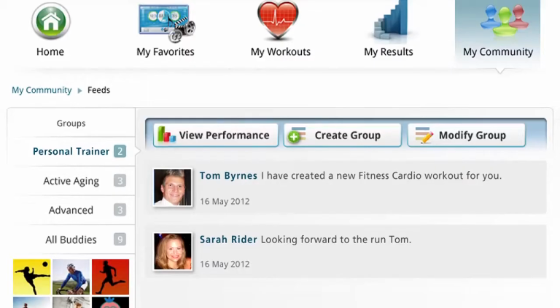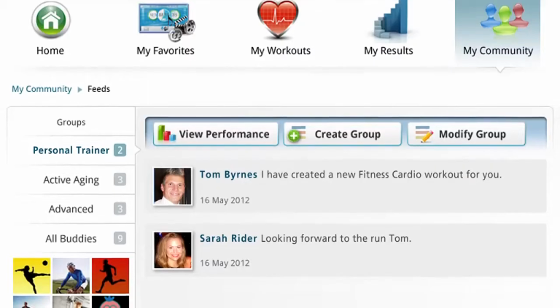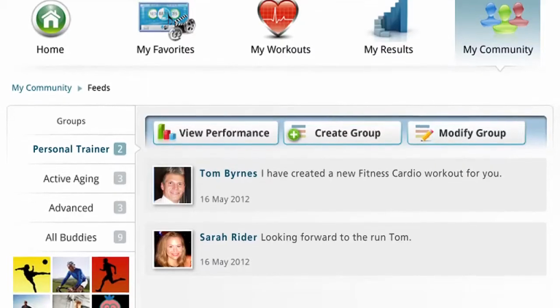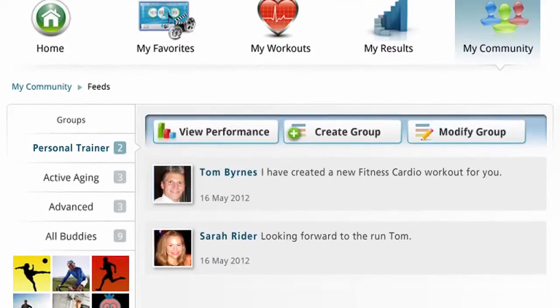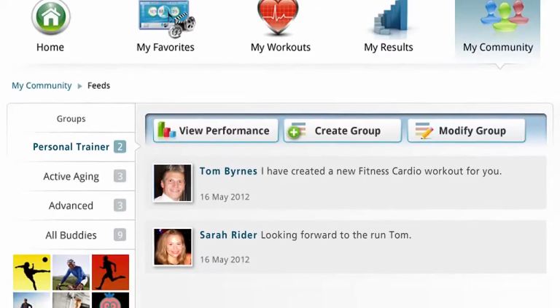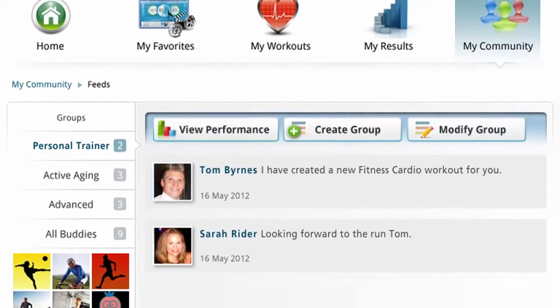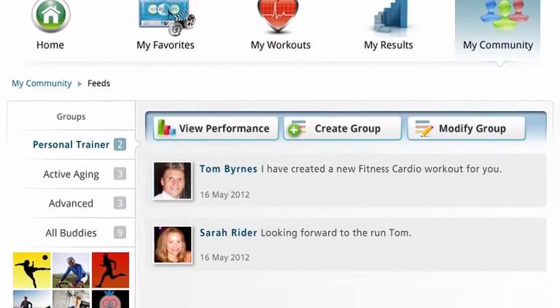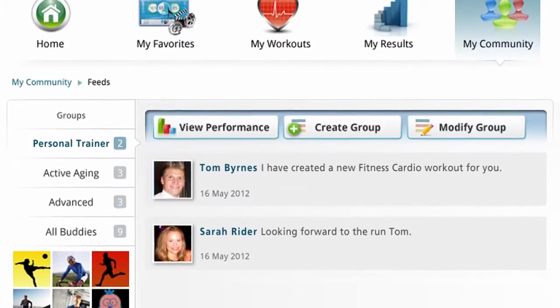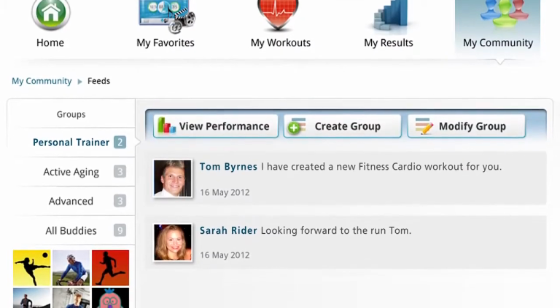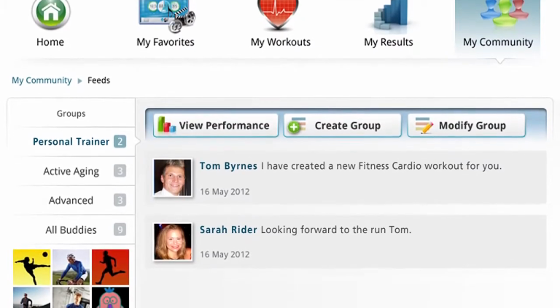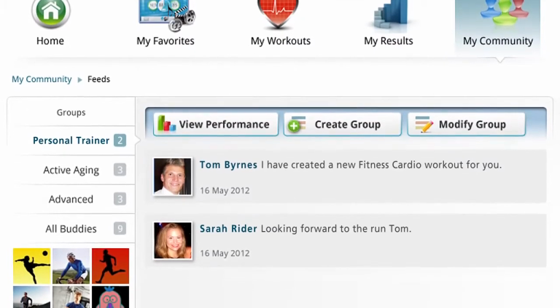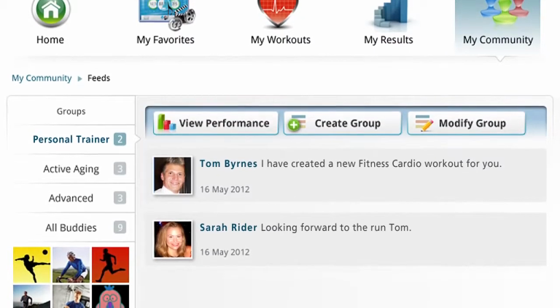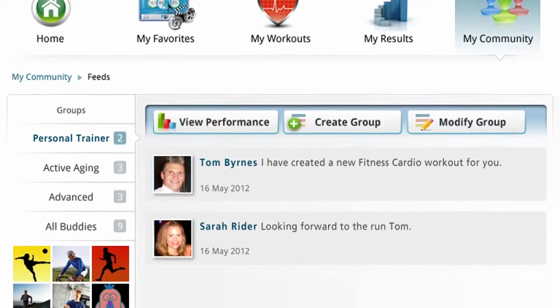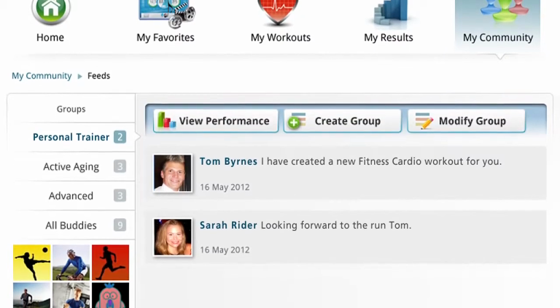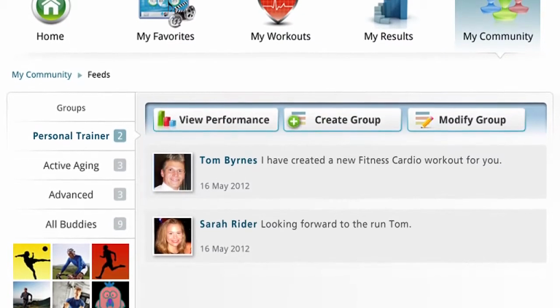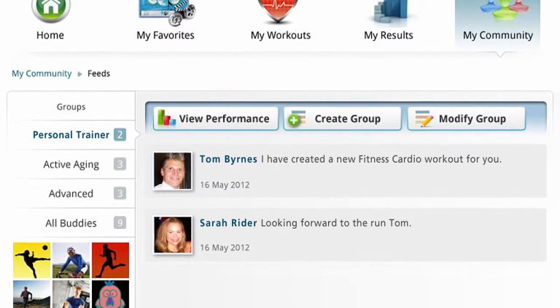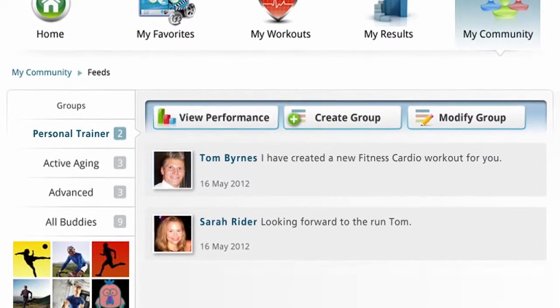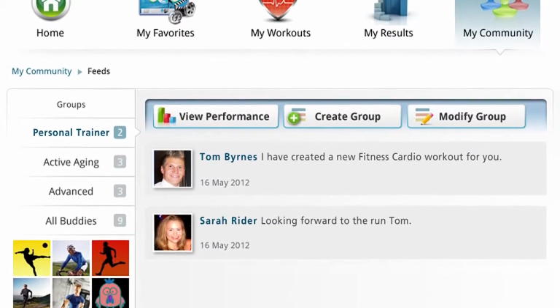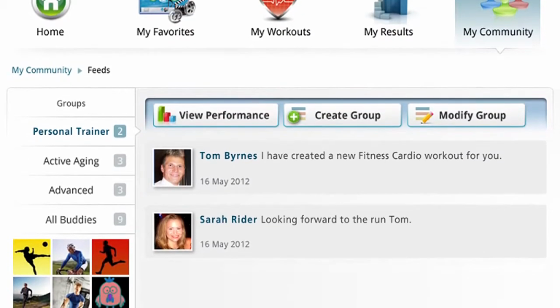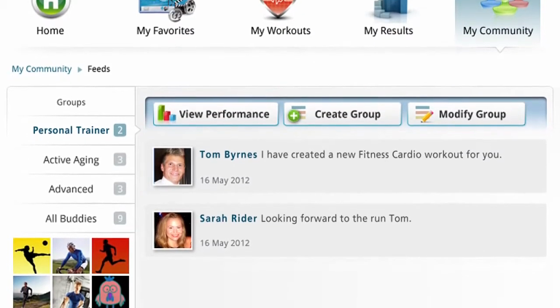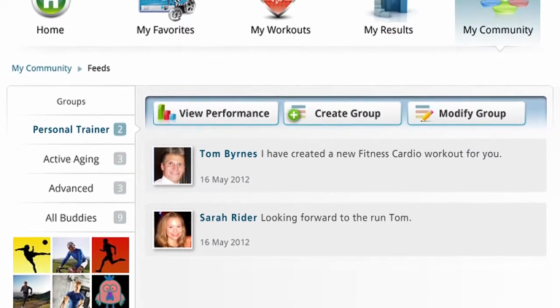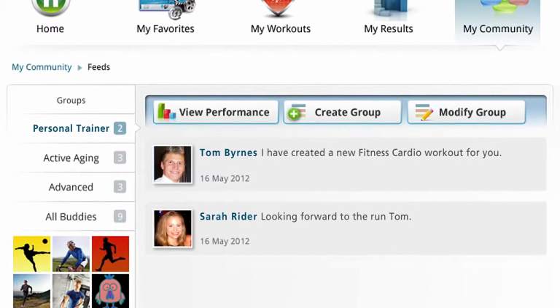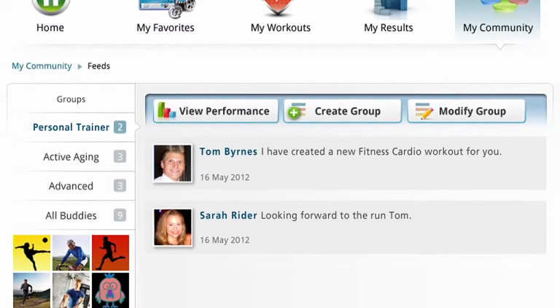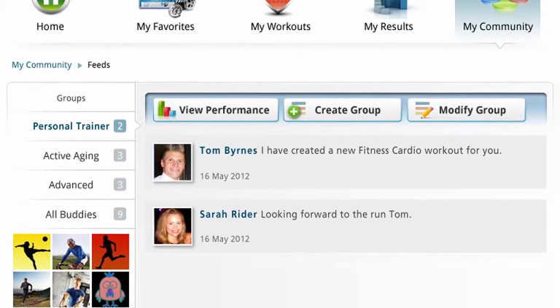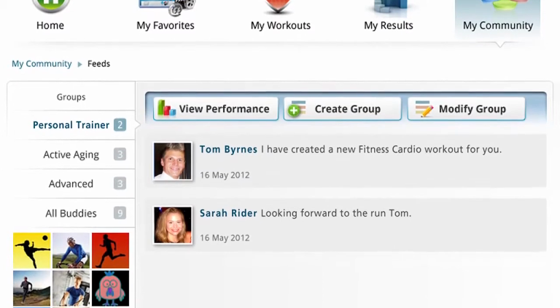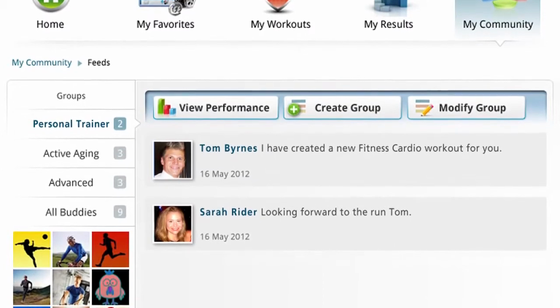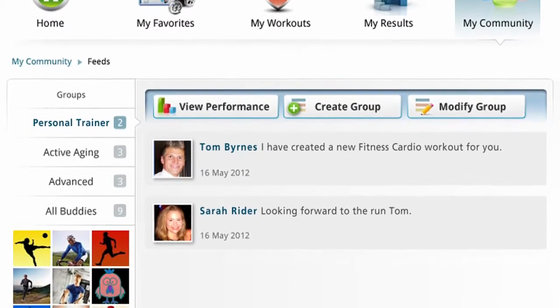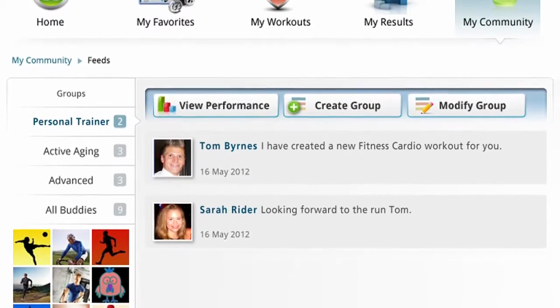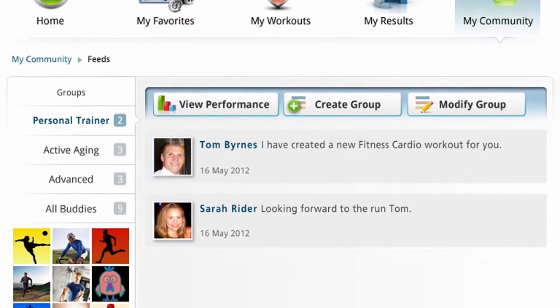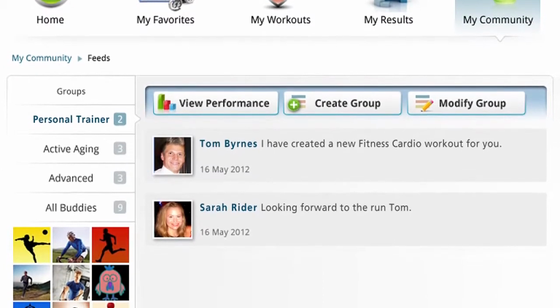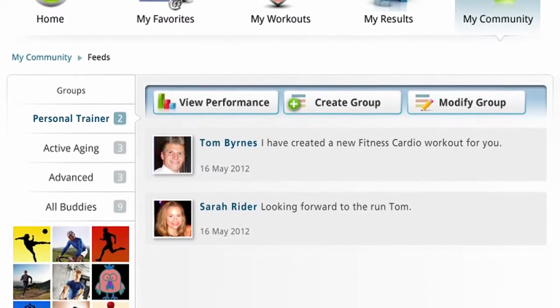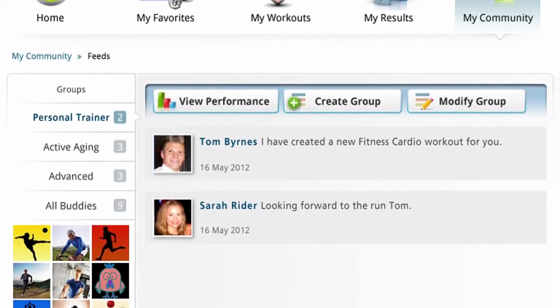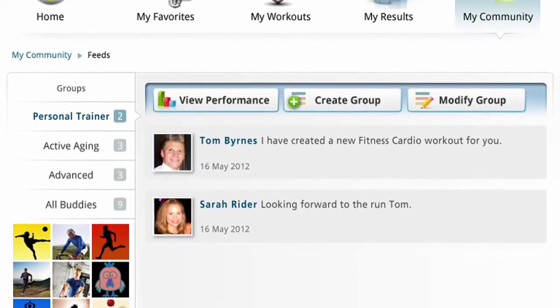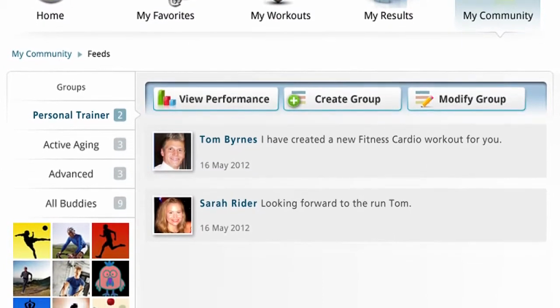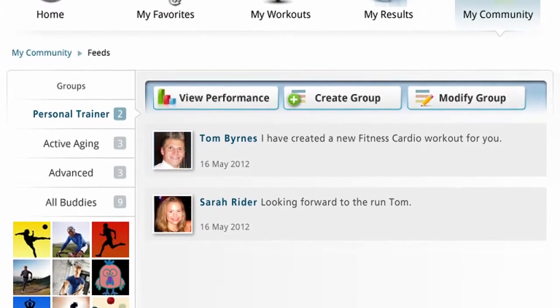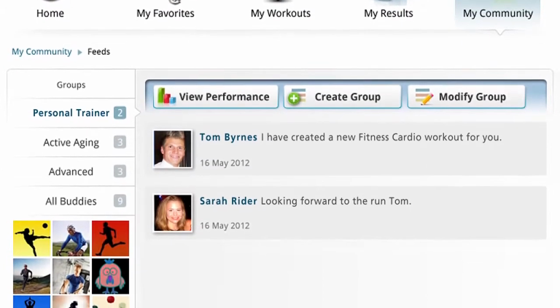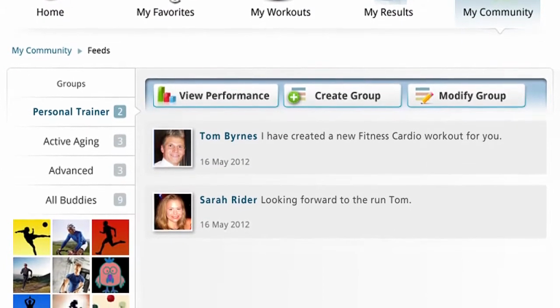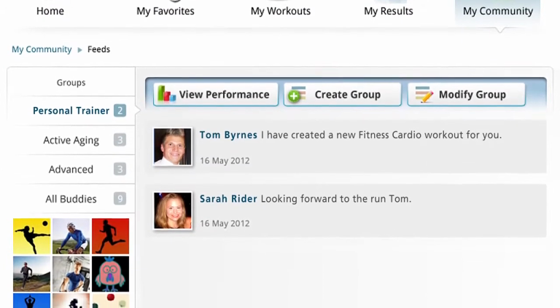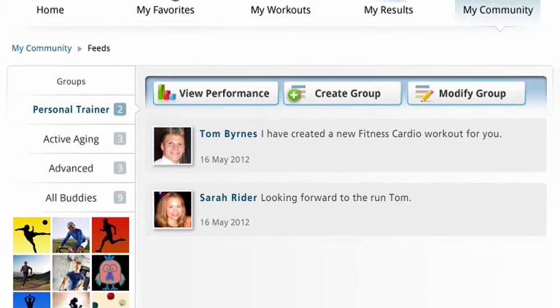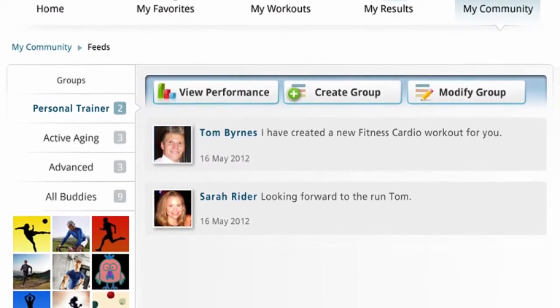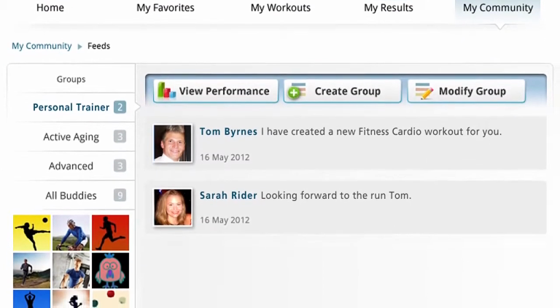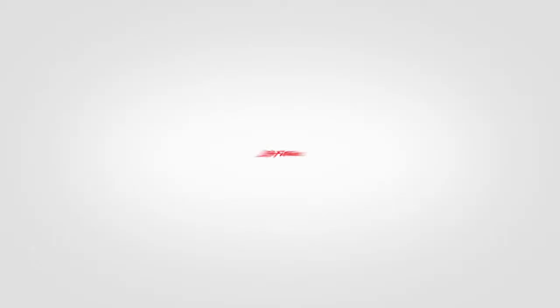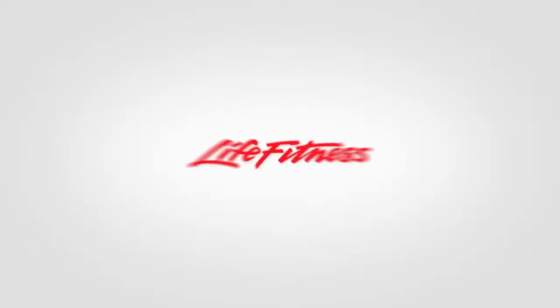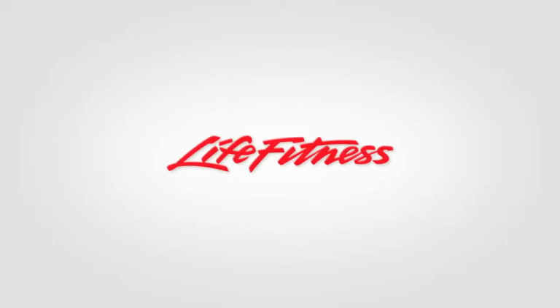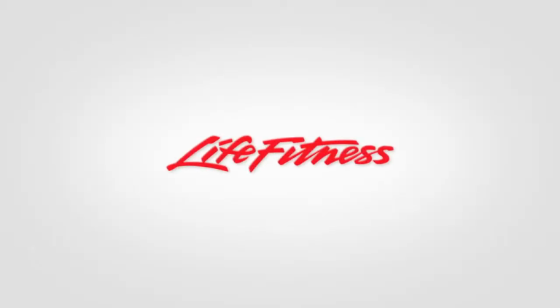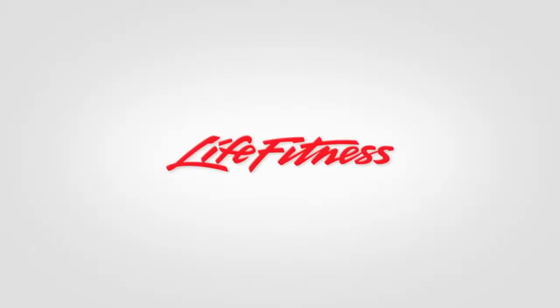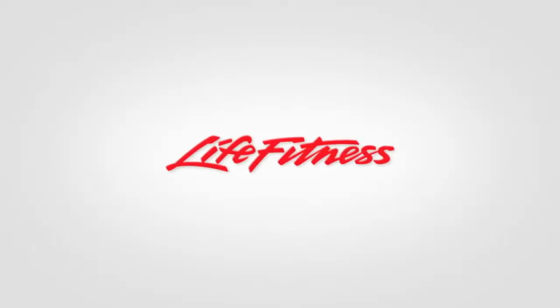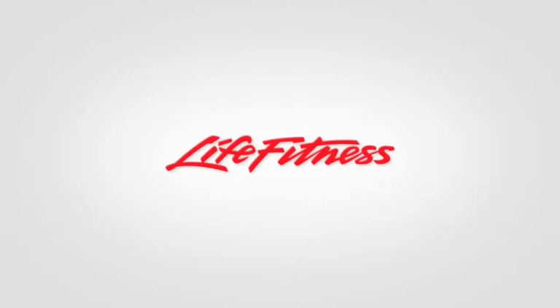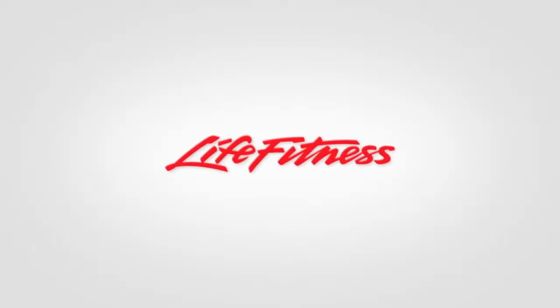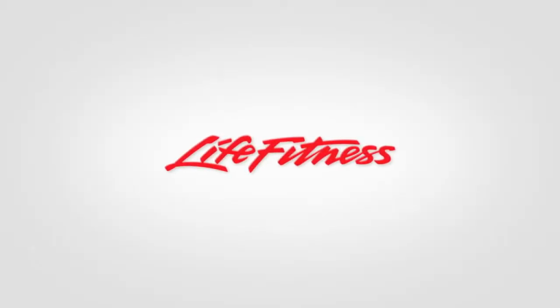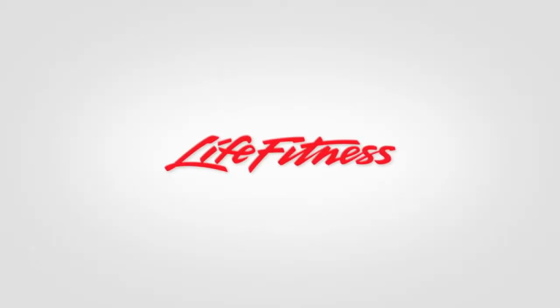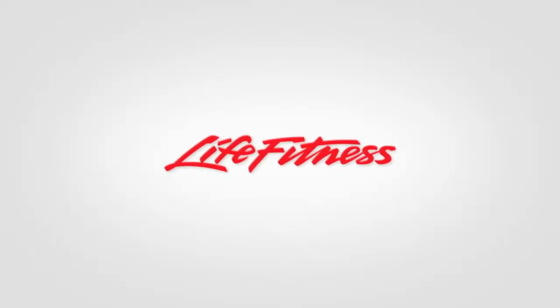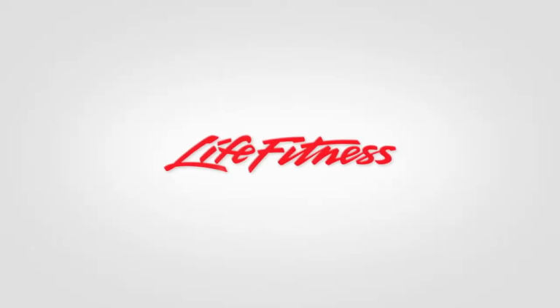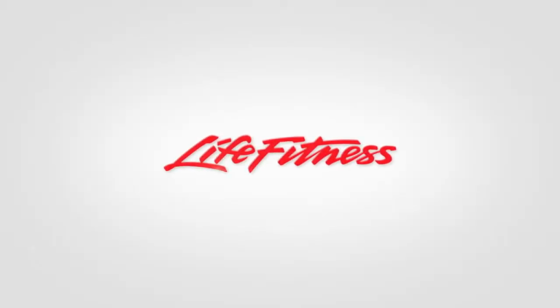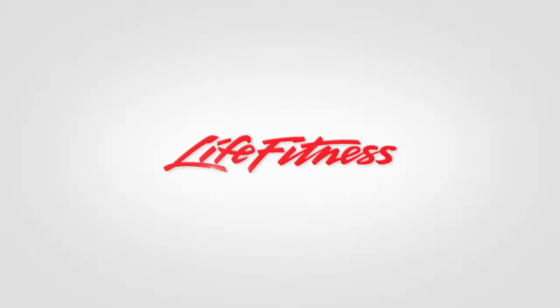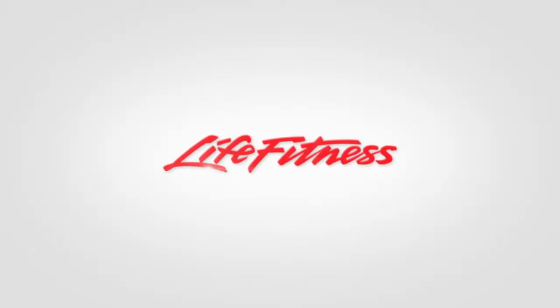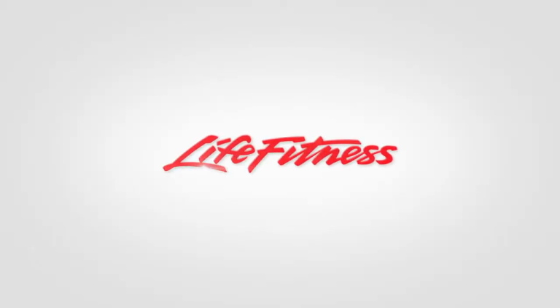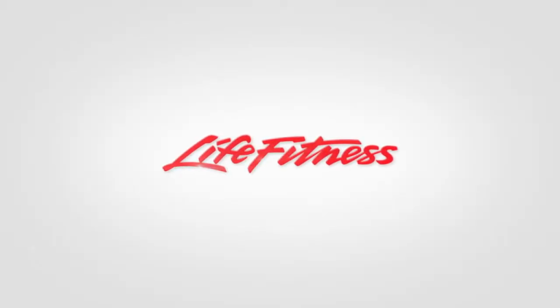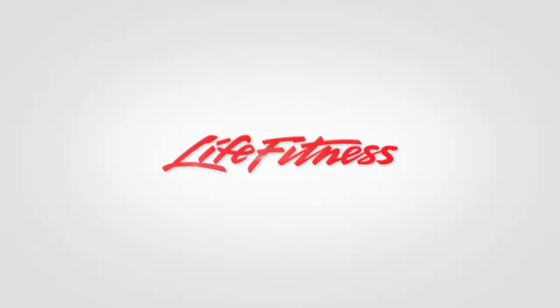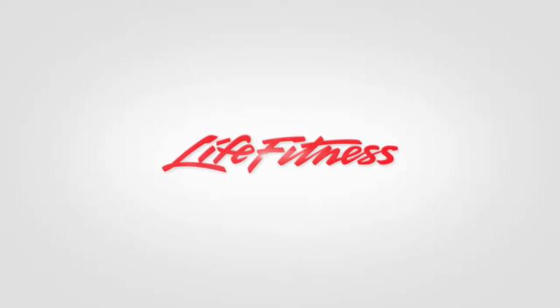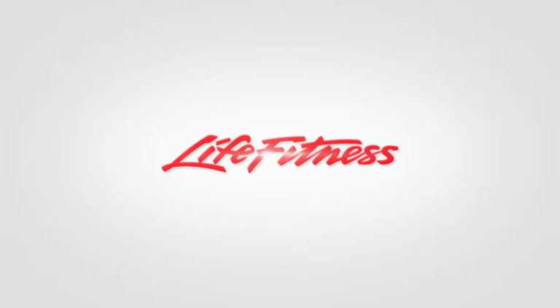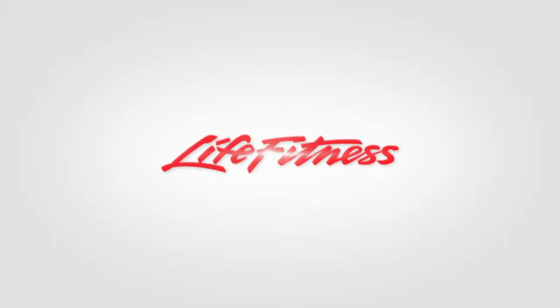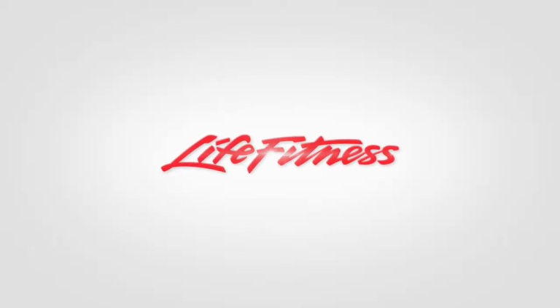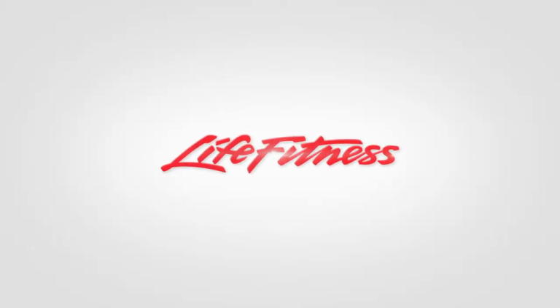Sync your results back to the site to keep track of your progress. Now that is motivation. Life Fitness — it's what we live for.